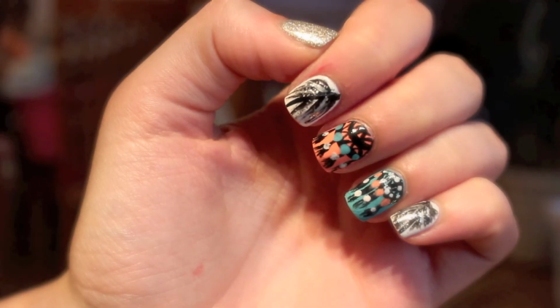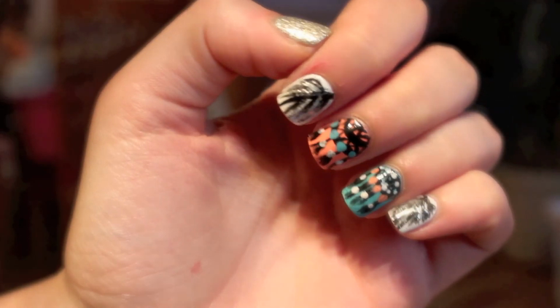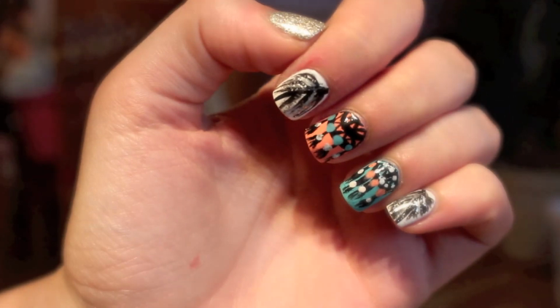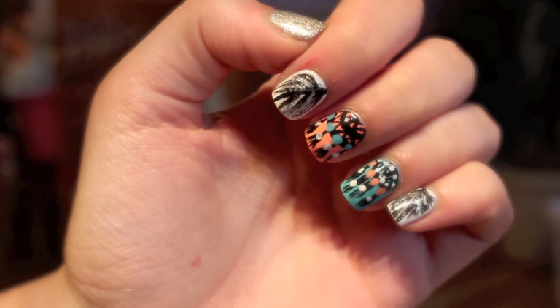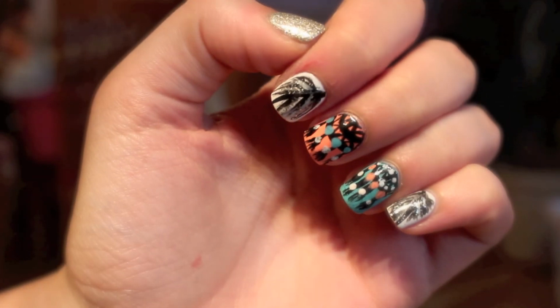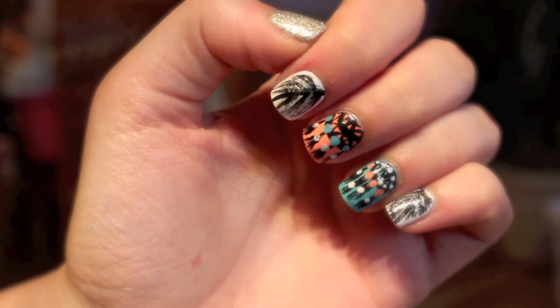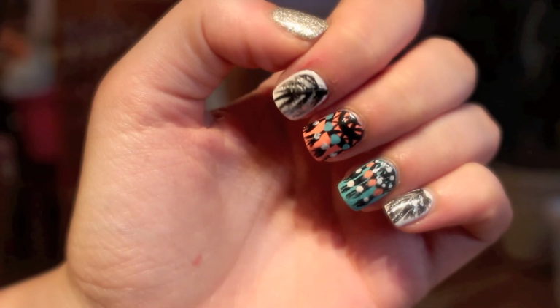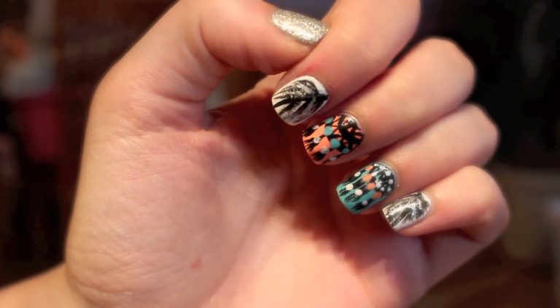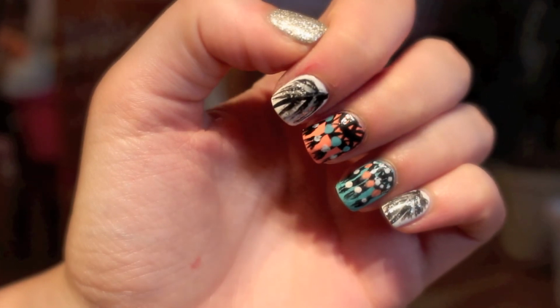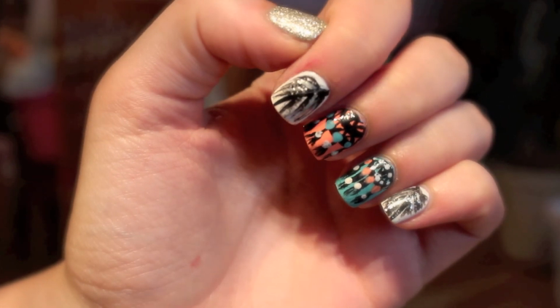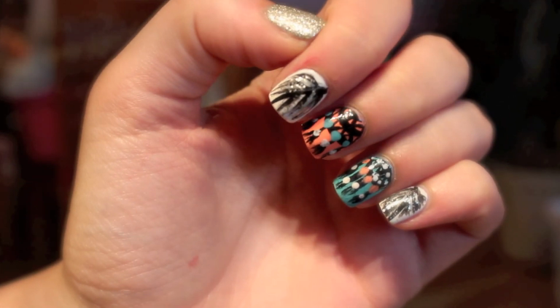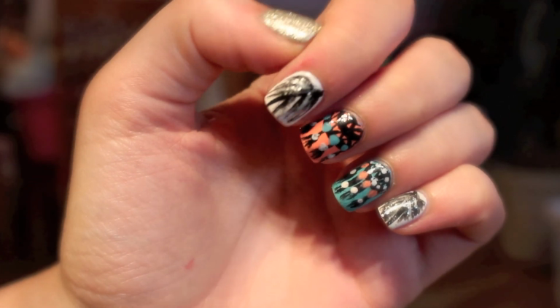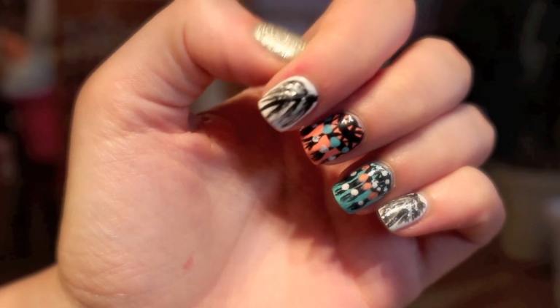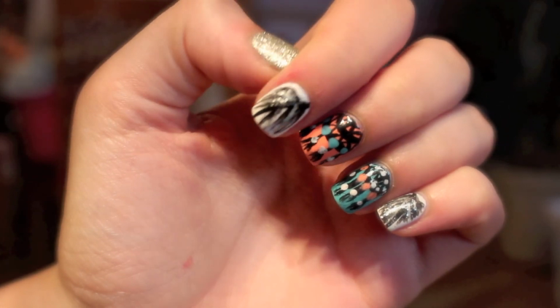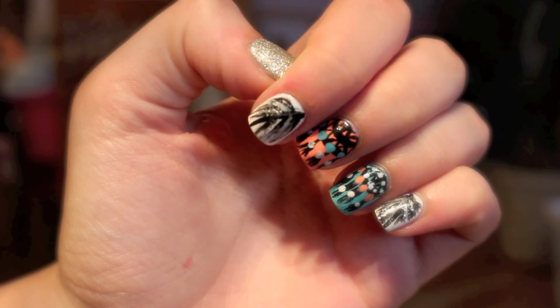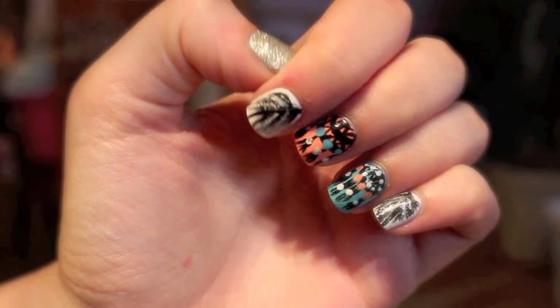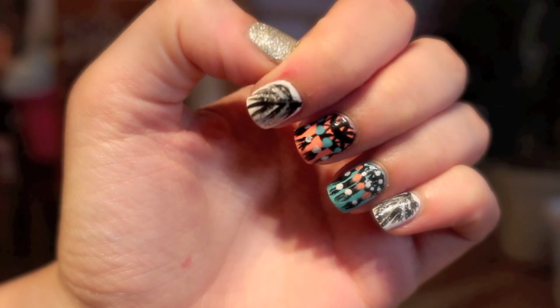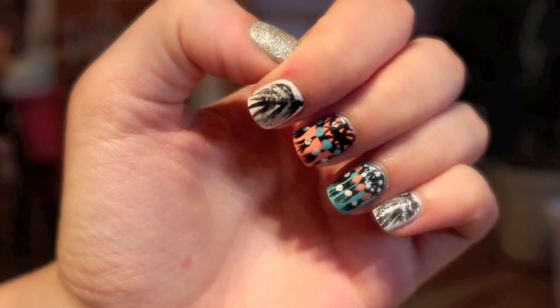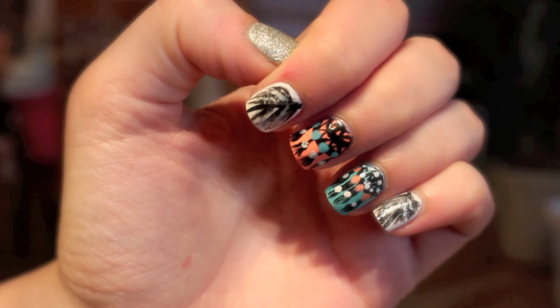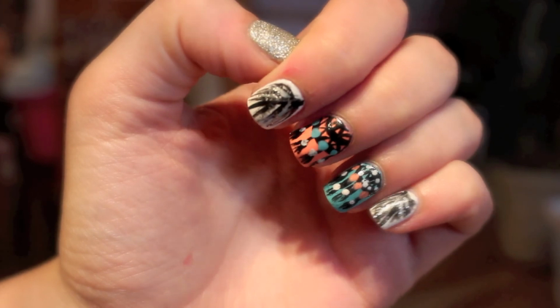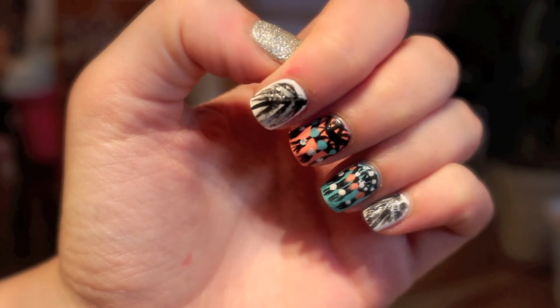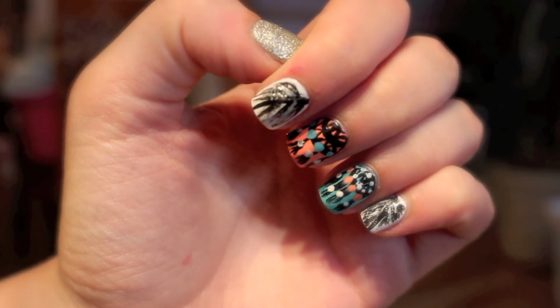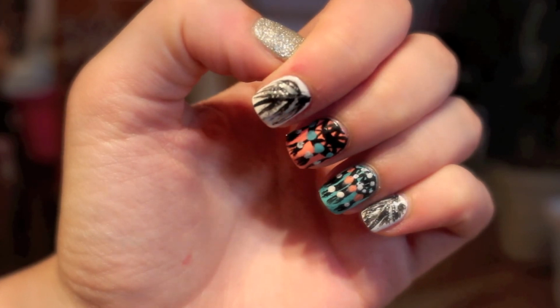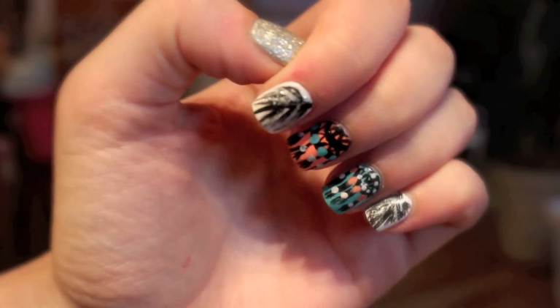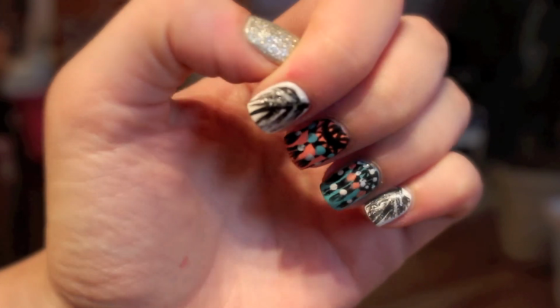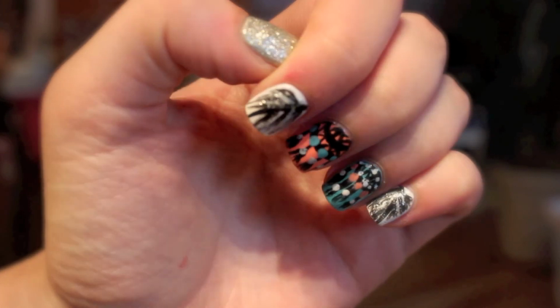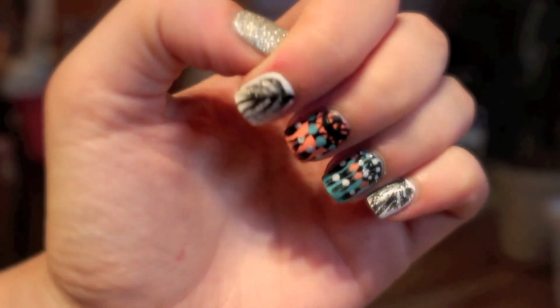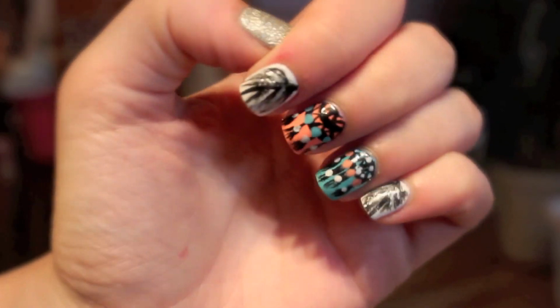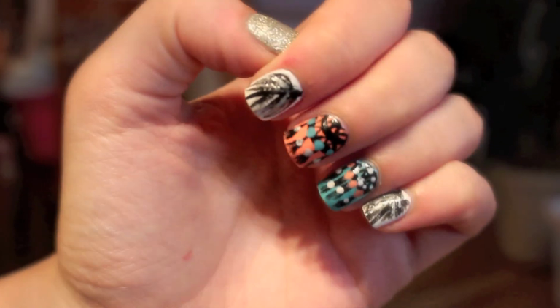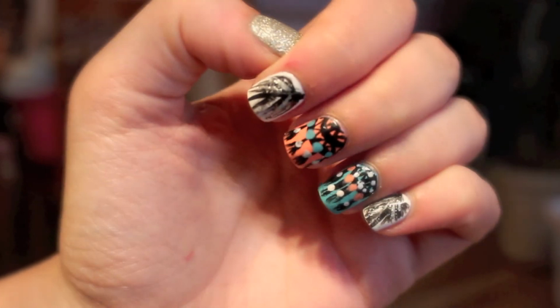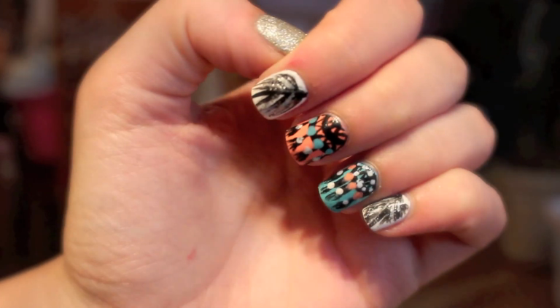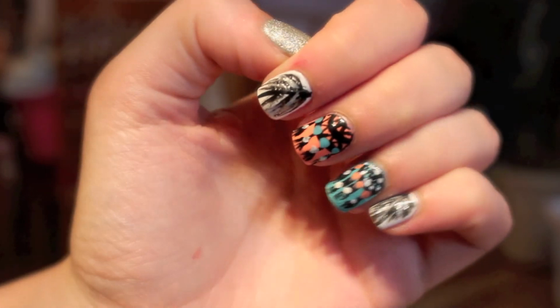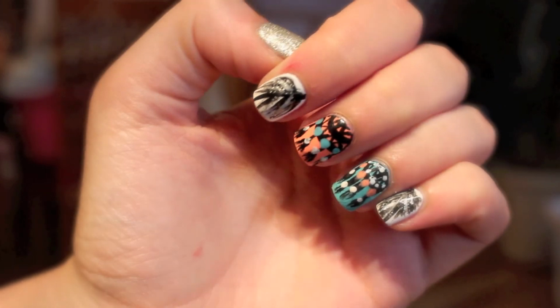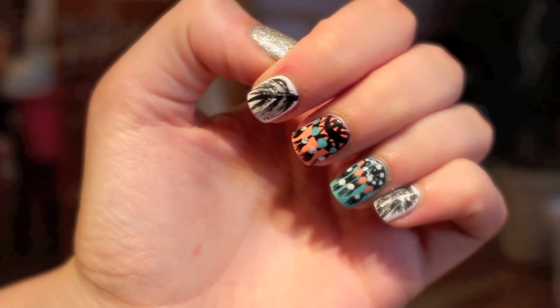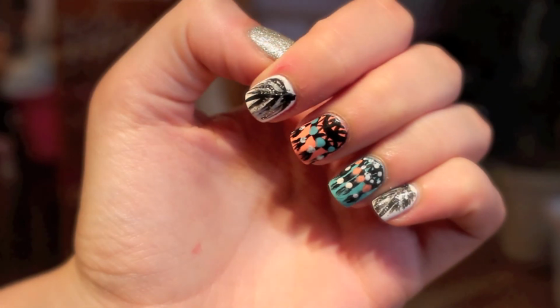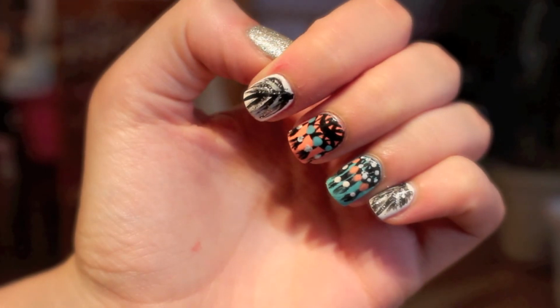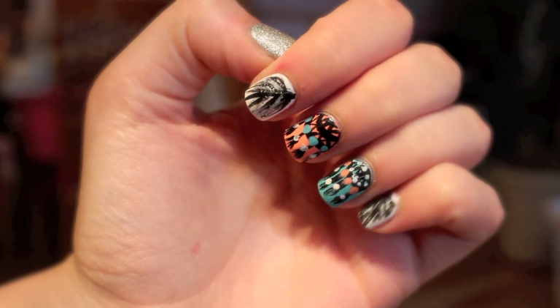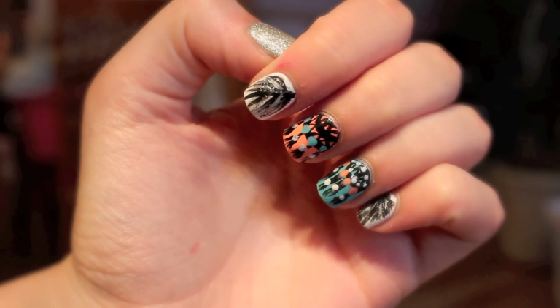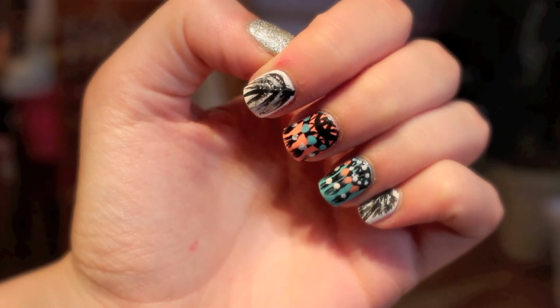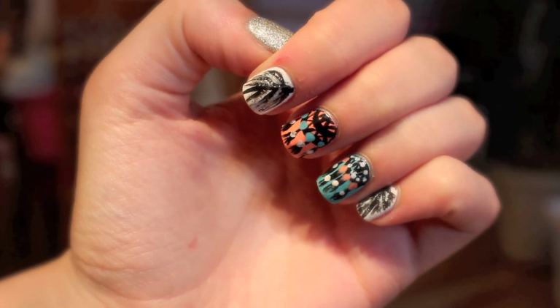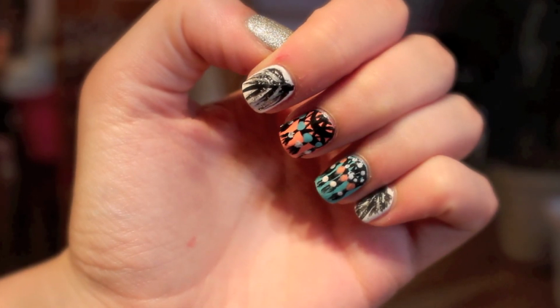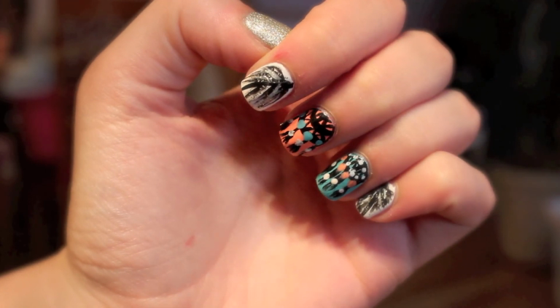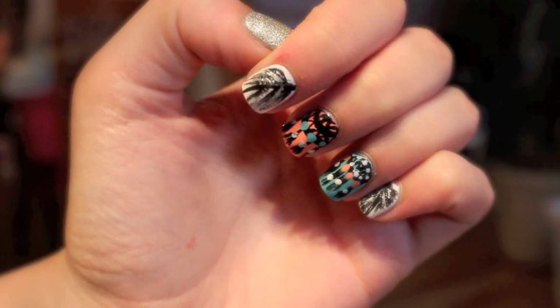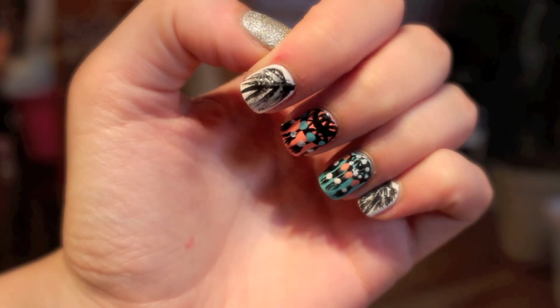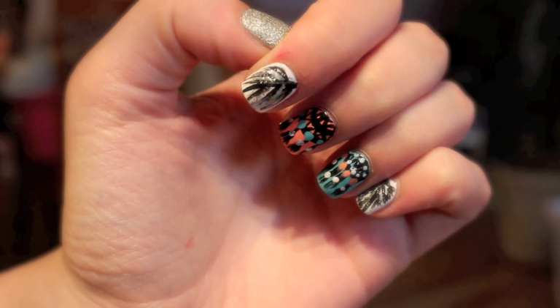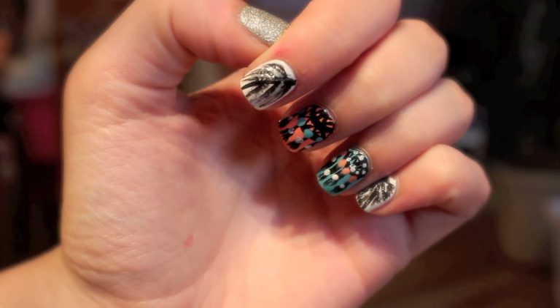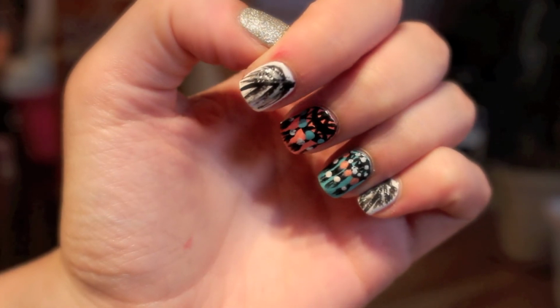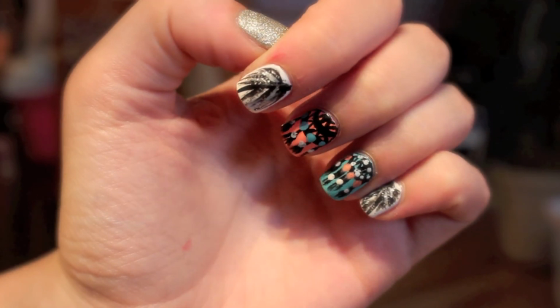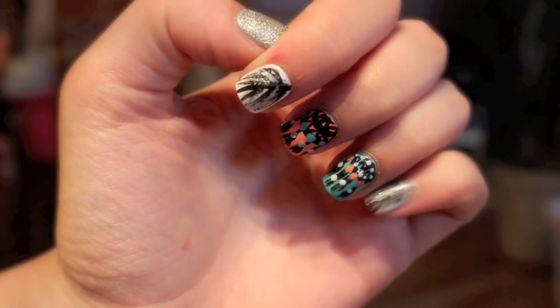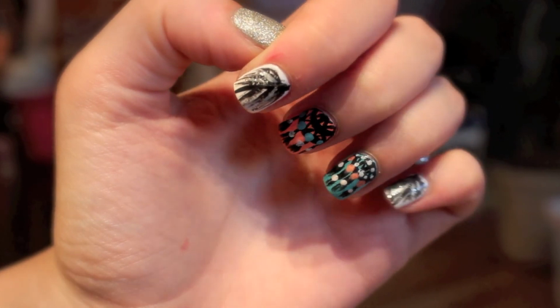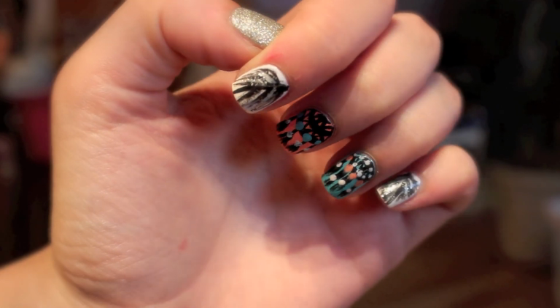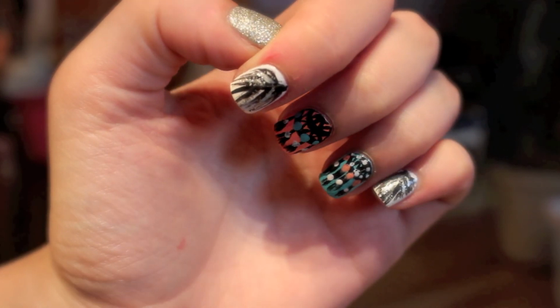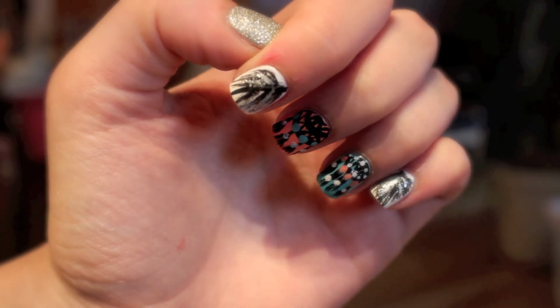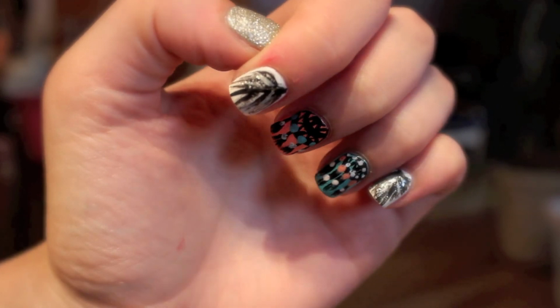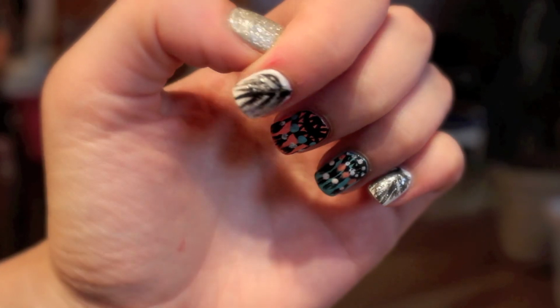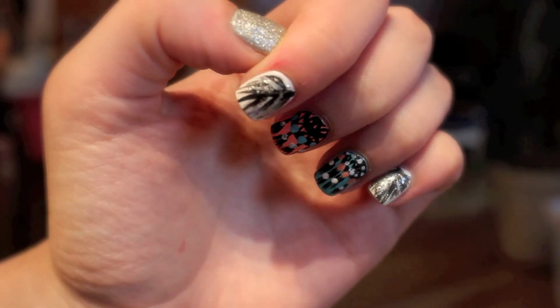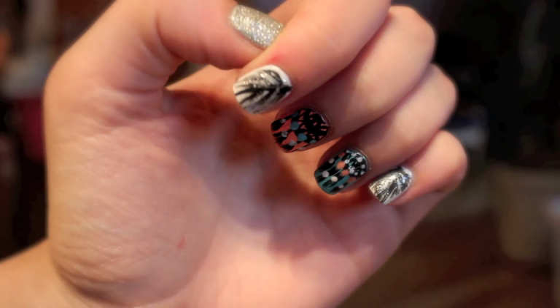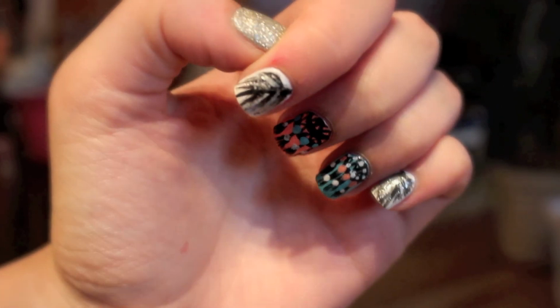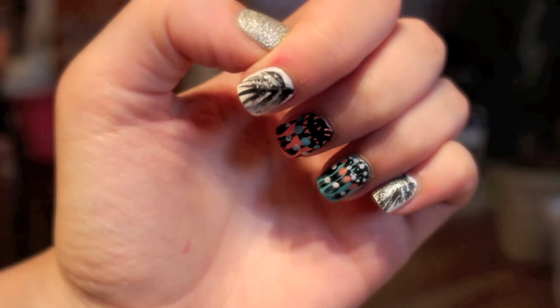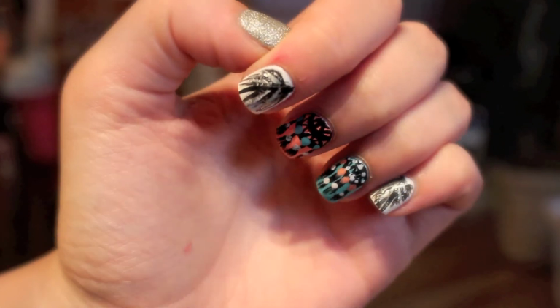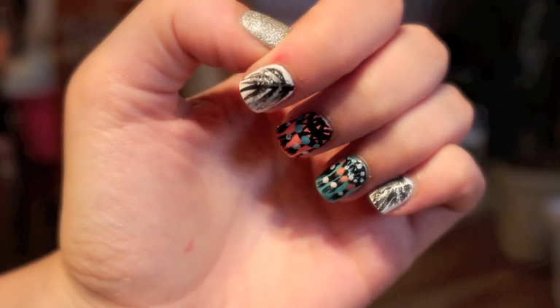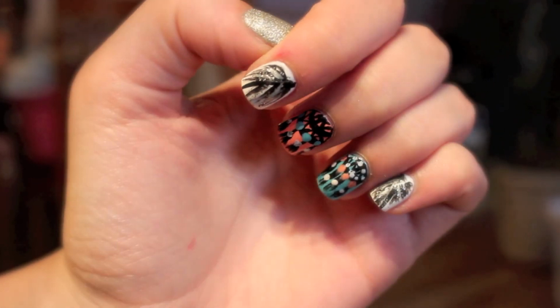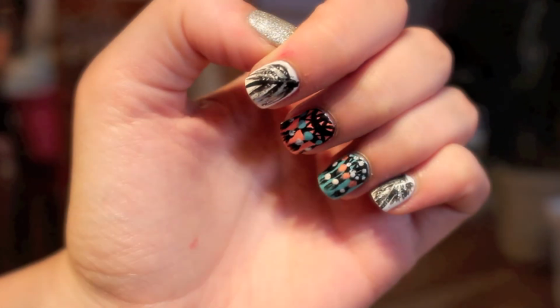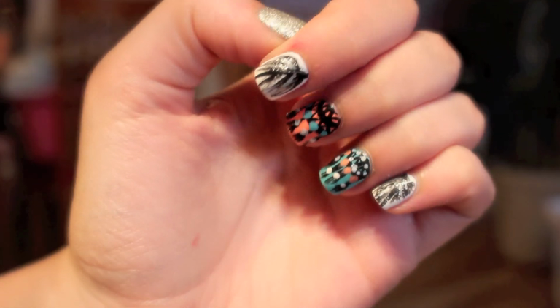That is the completed dream catcher nail art. I hope you enjoyed this — let me know if you did down in the comments. Thanks guys!